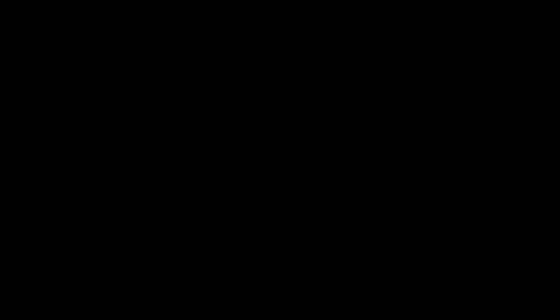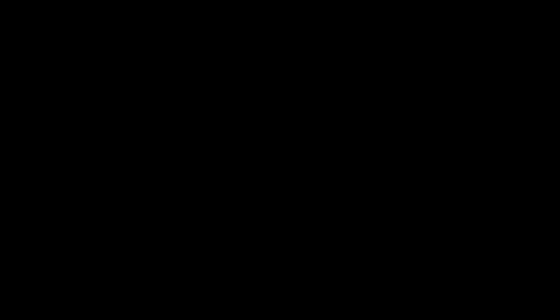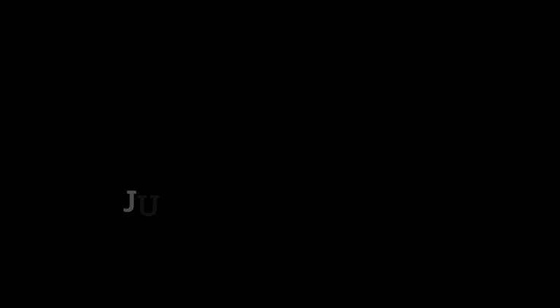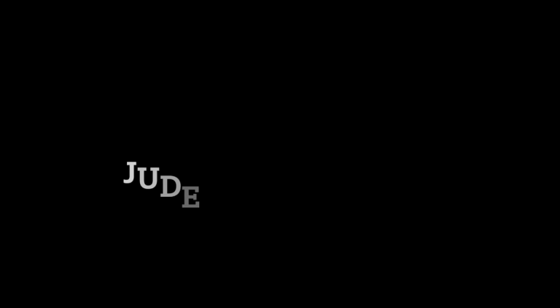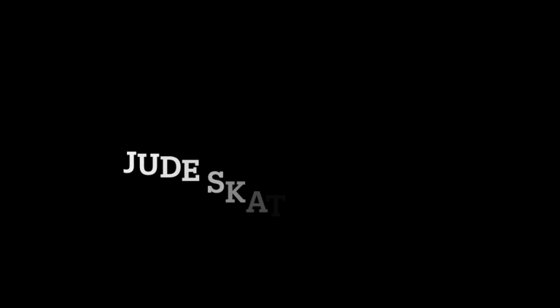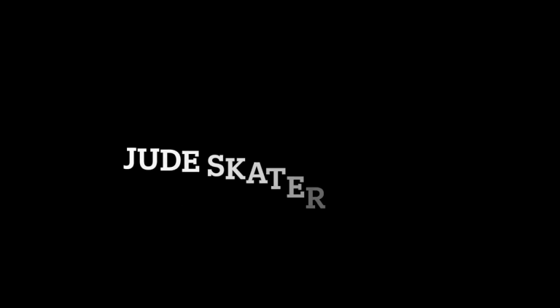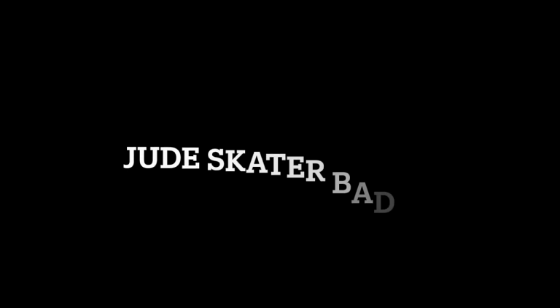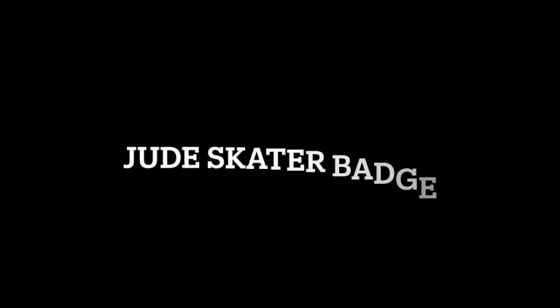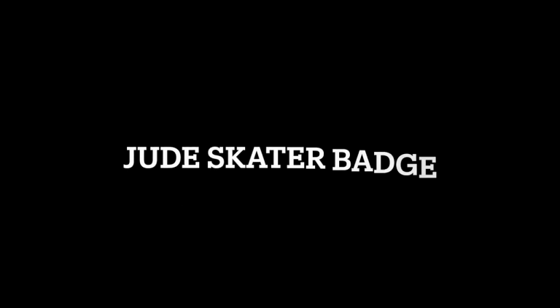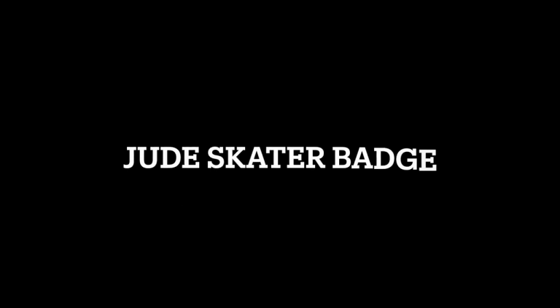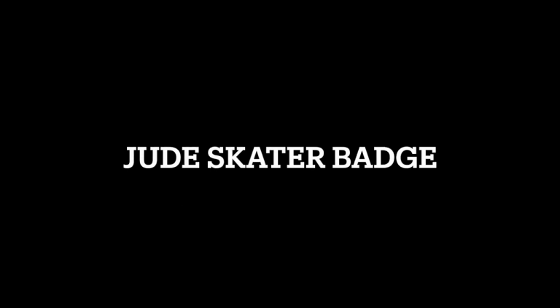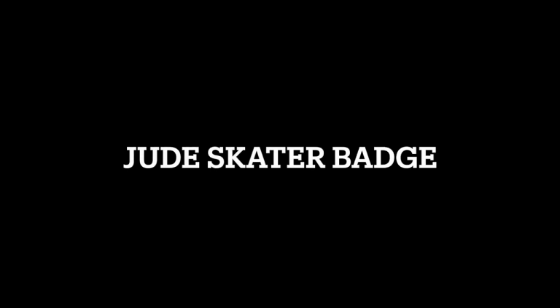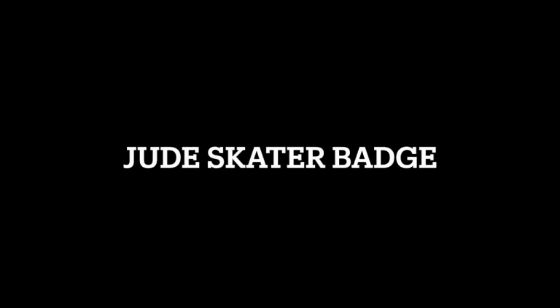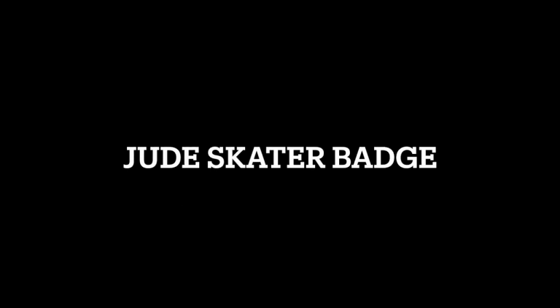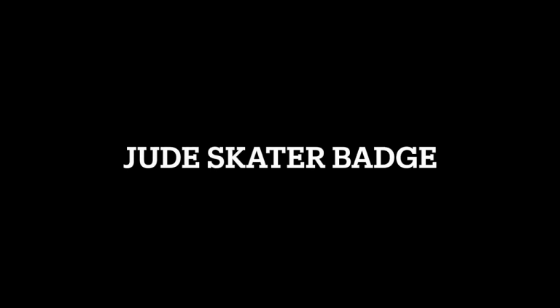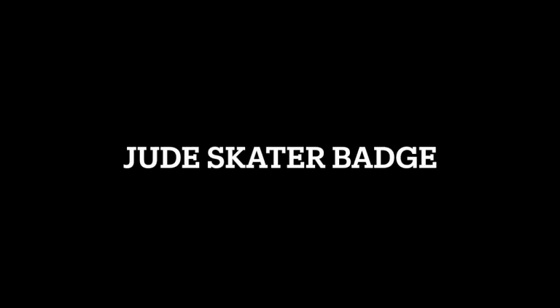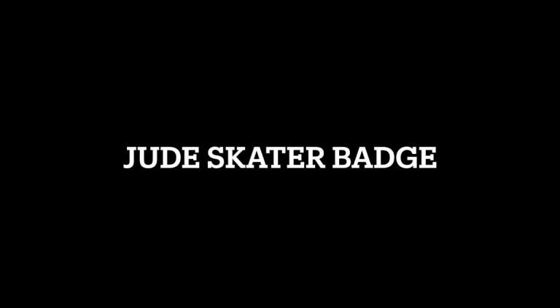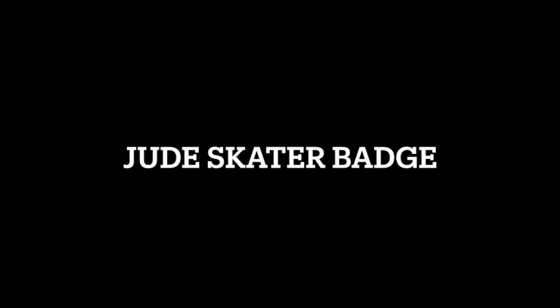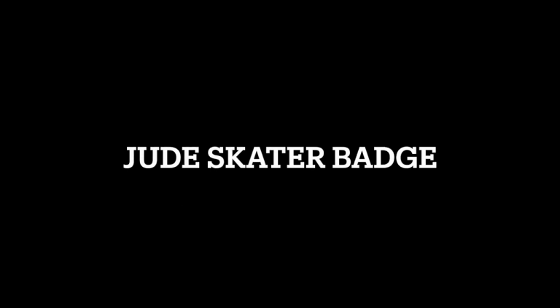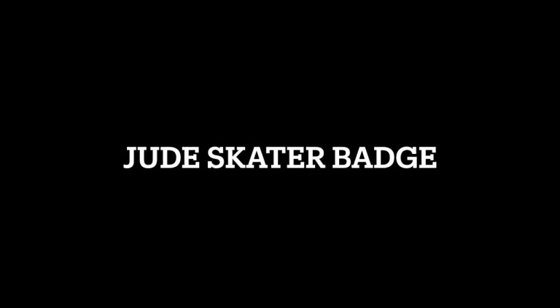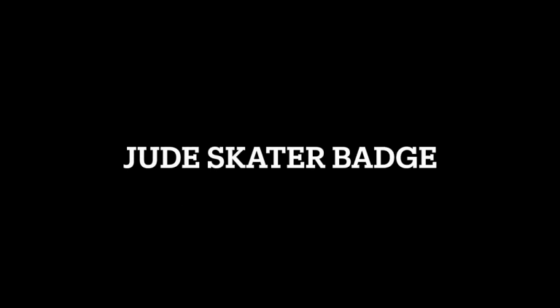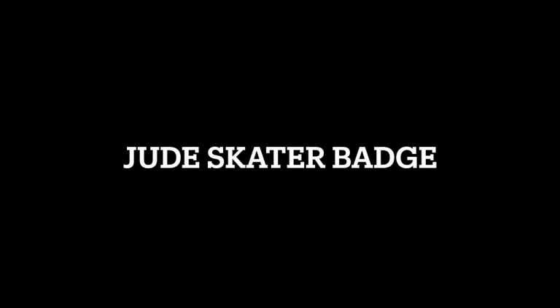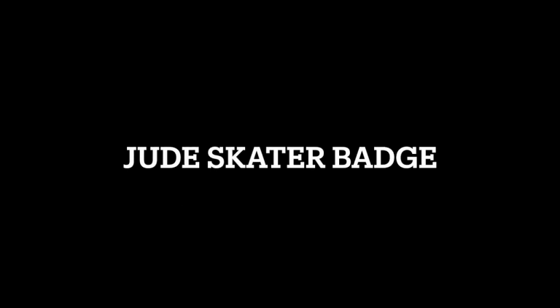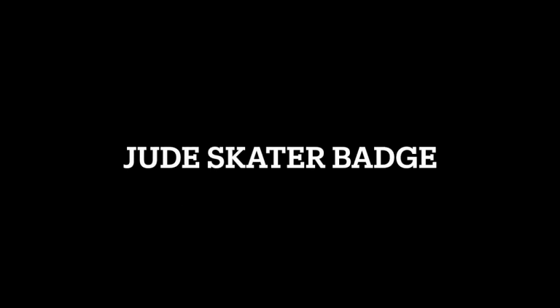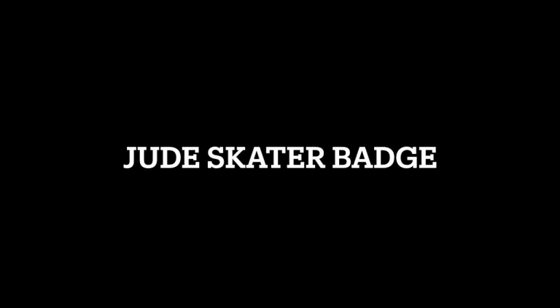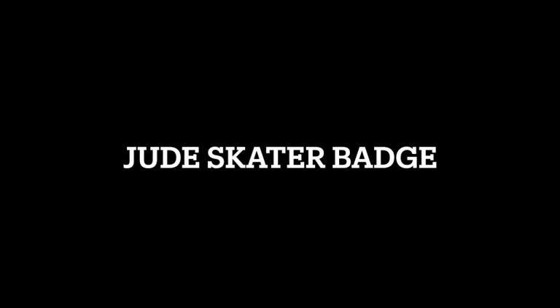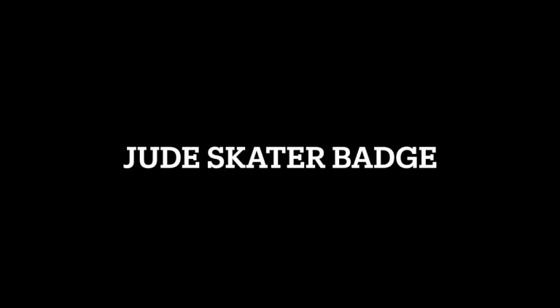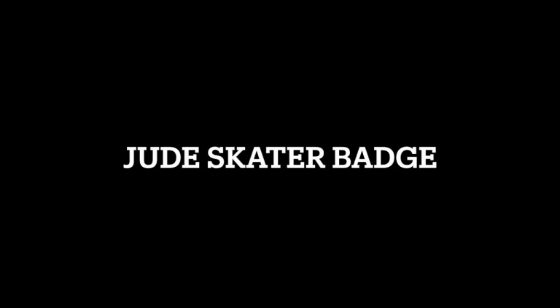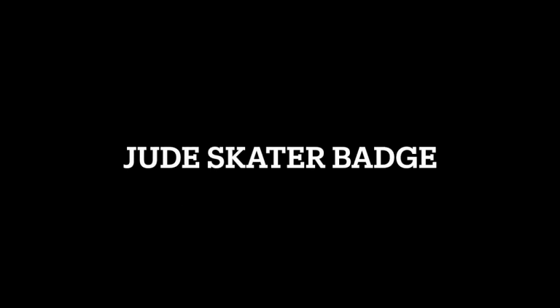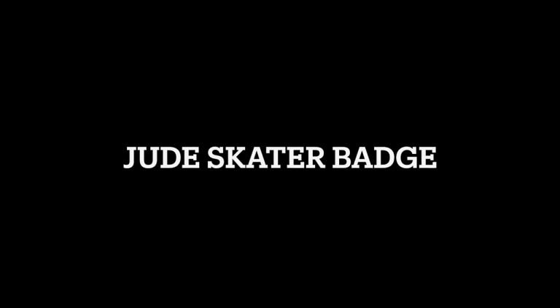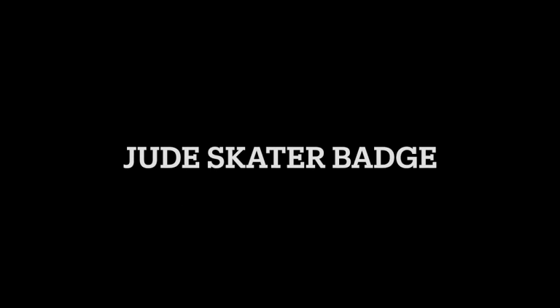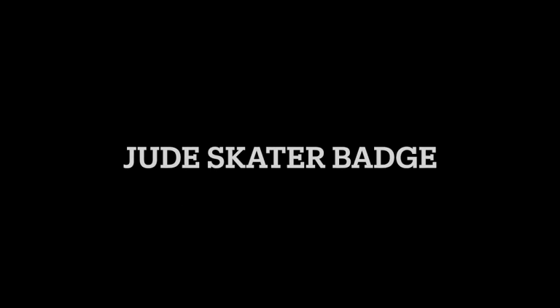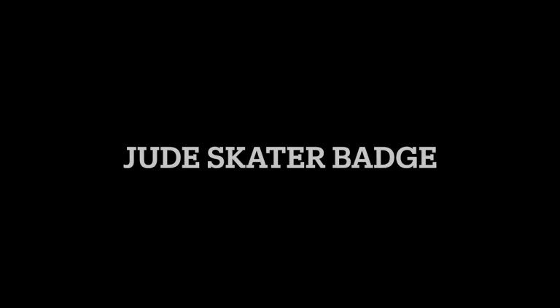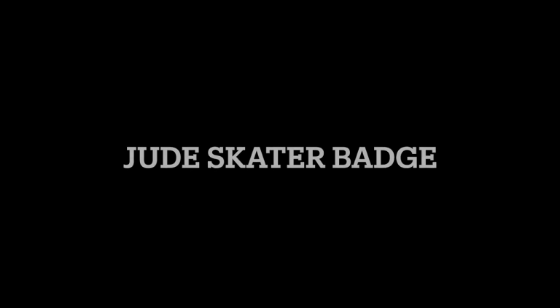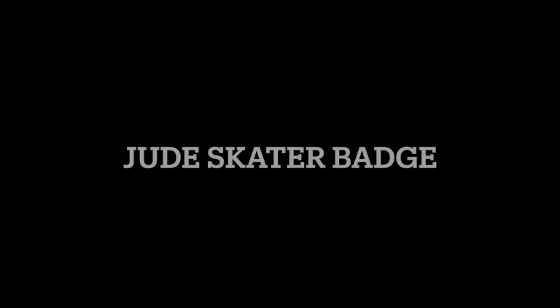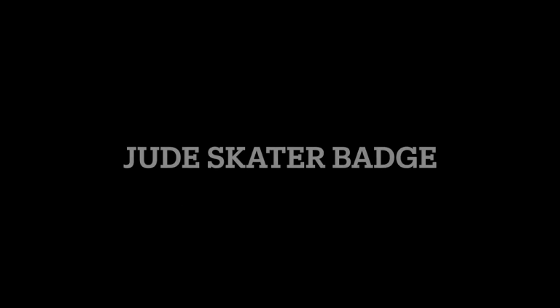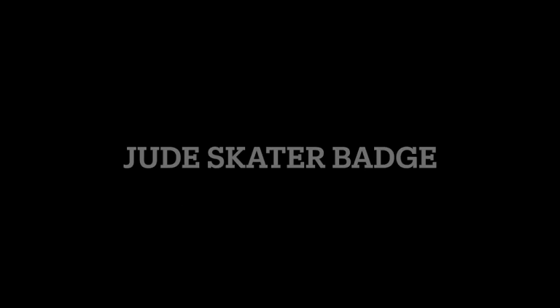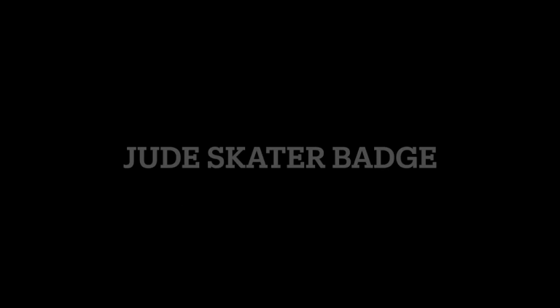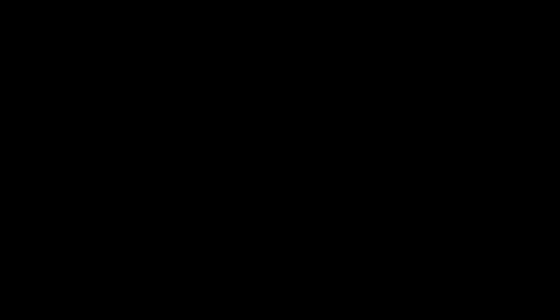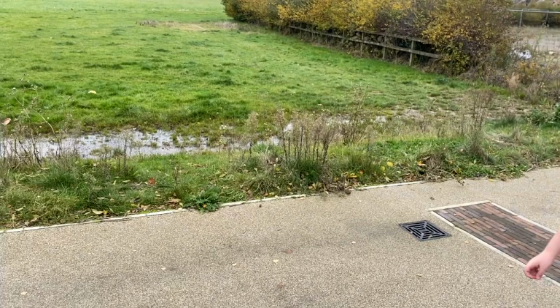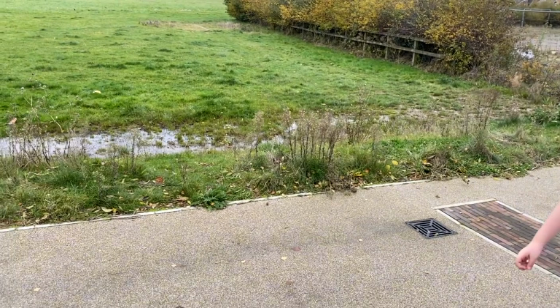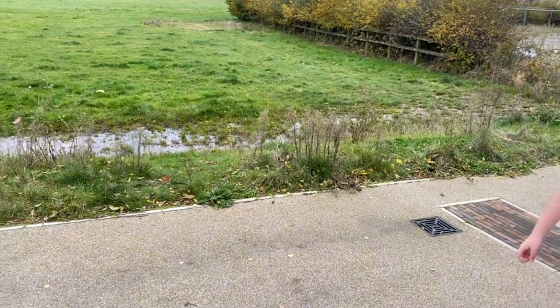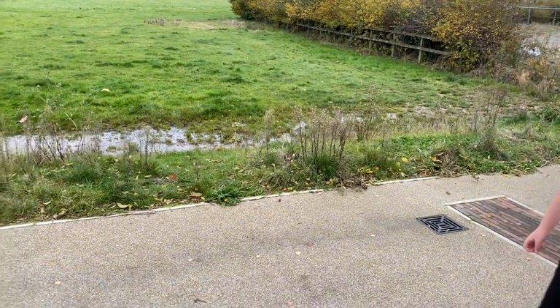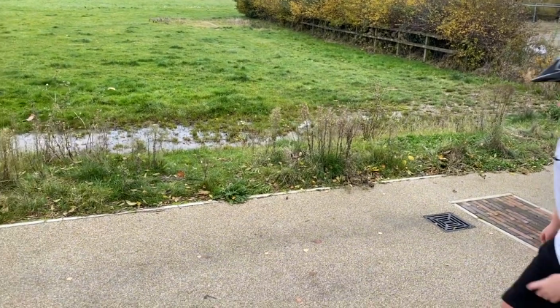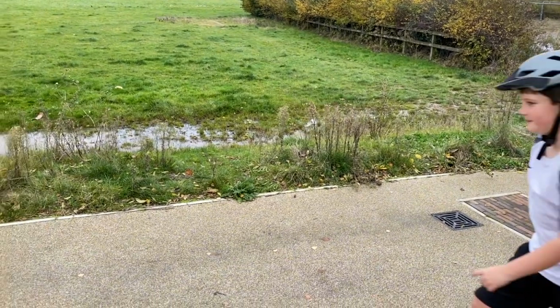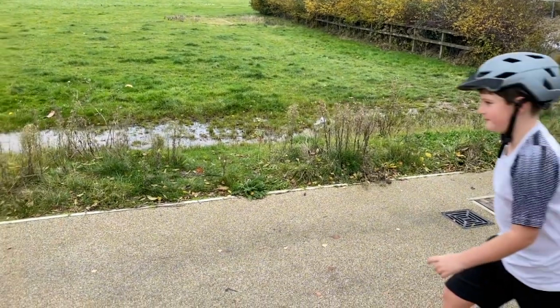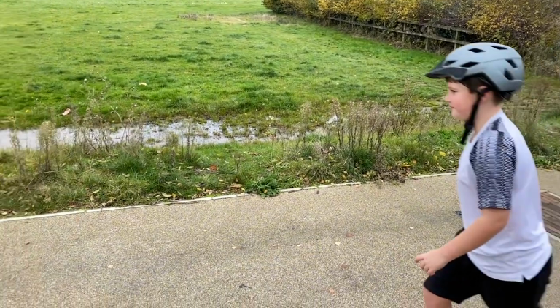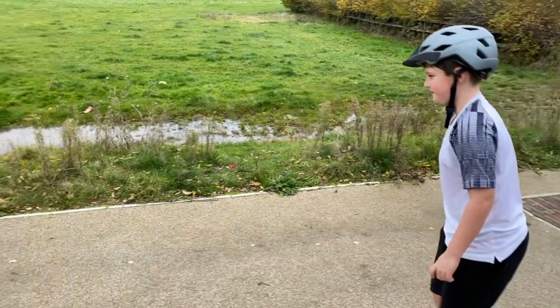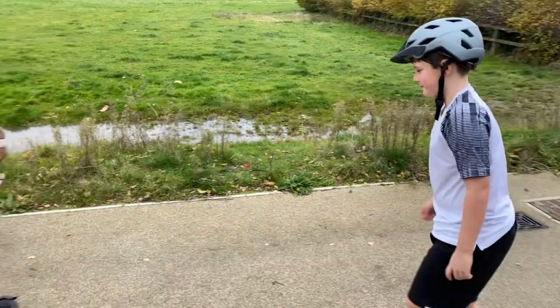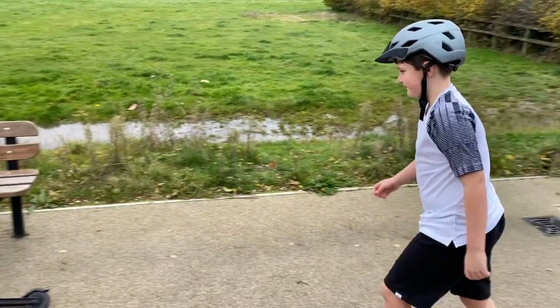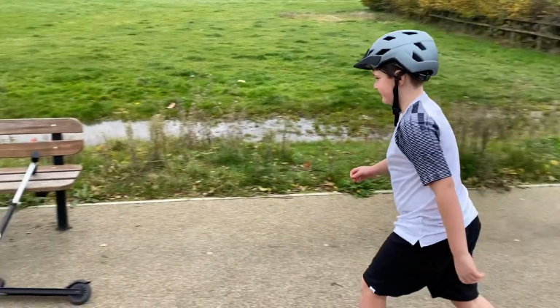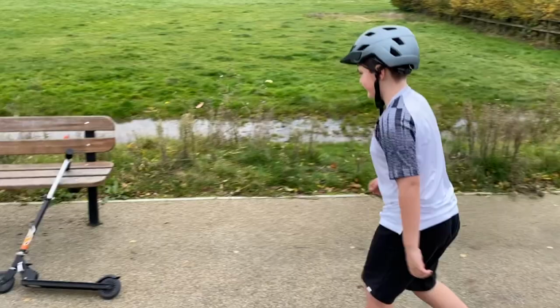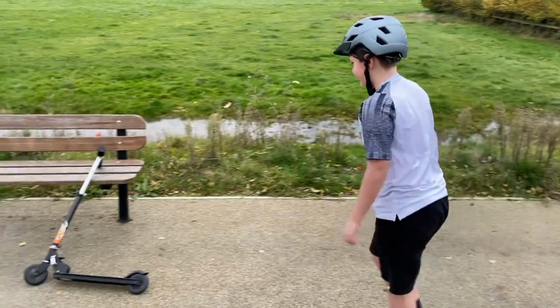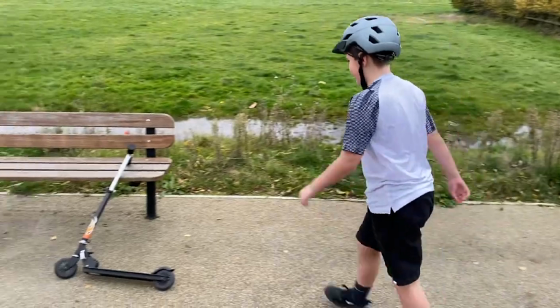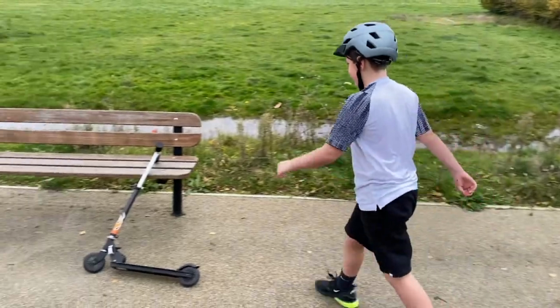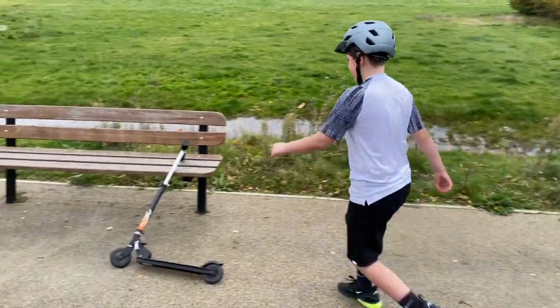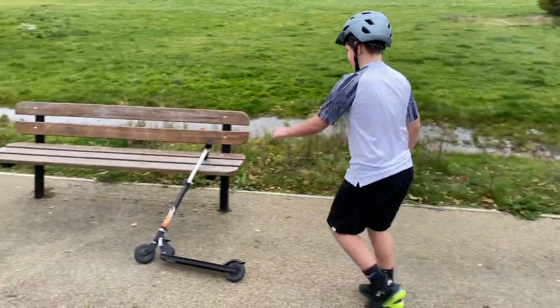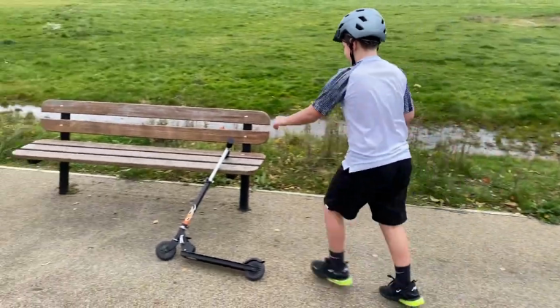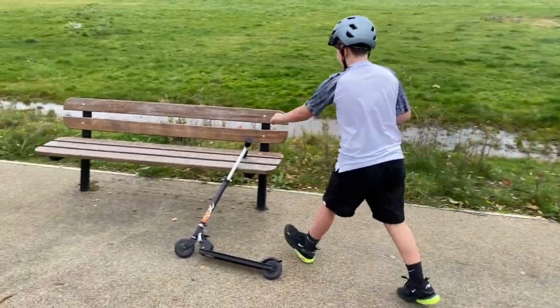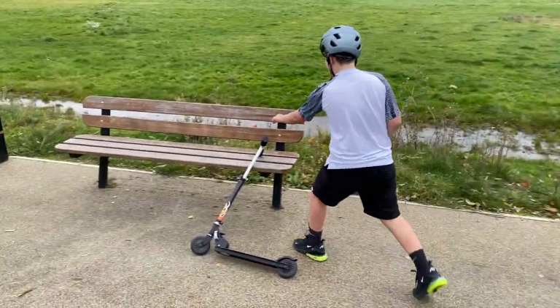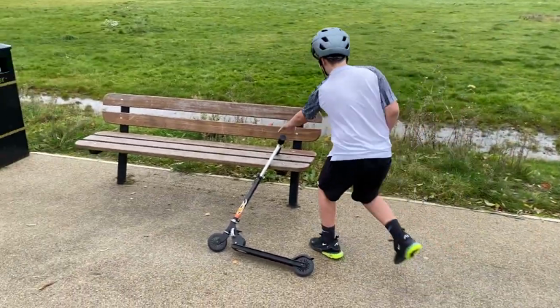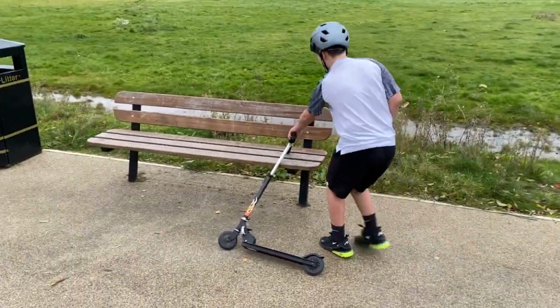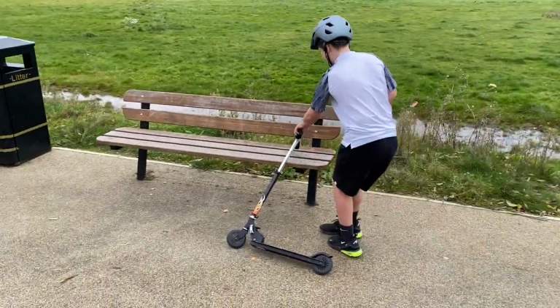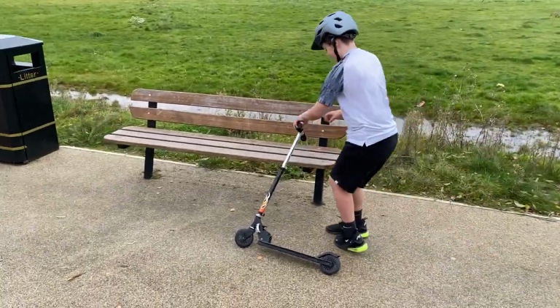Welcome to my skater badge. This is how you get on a scooter safely.